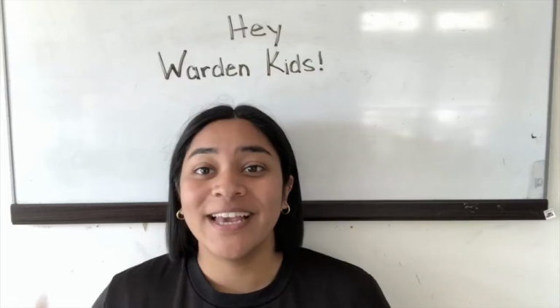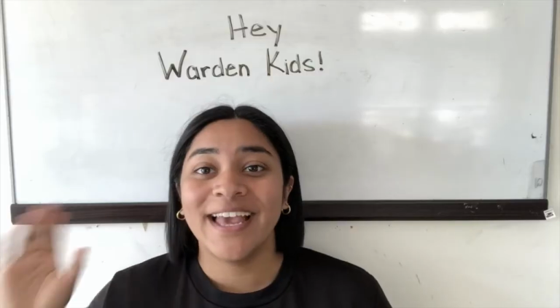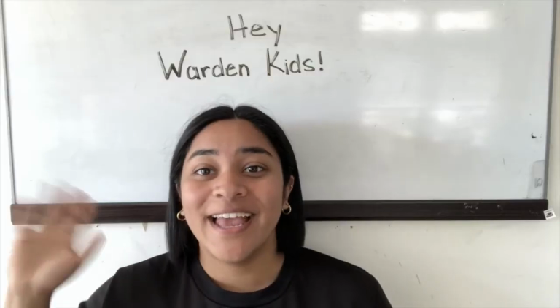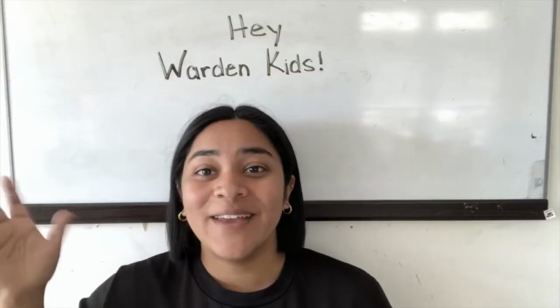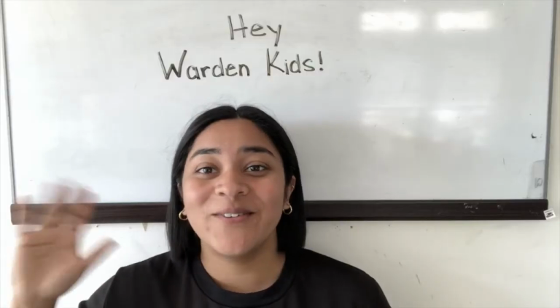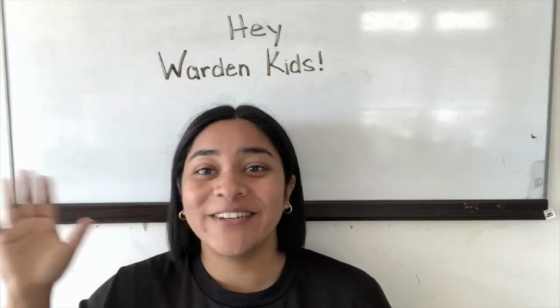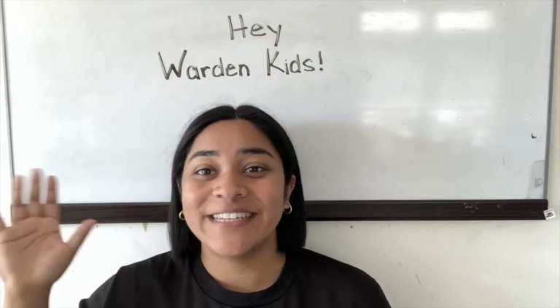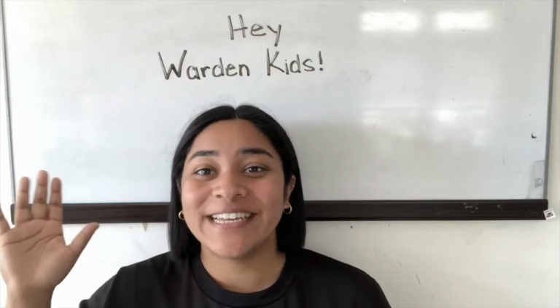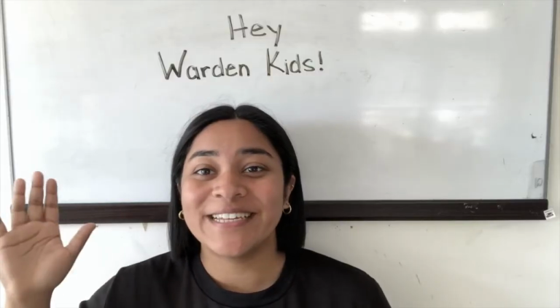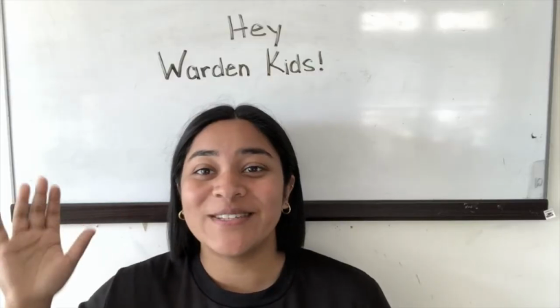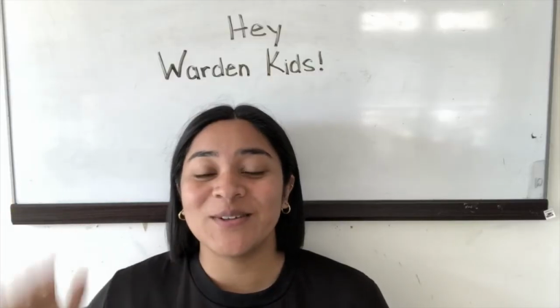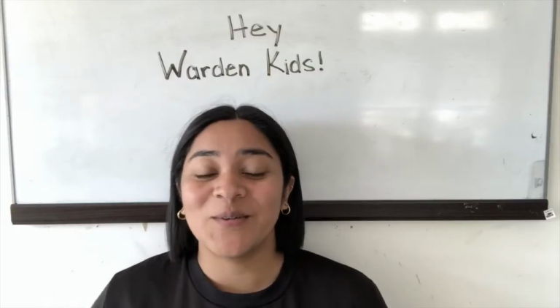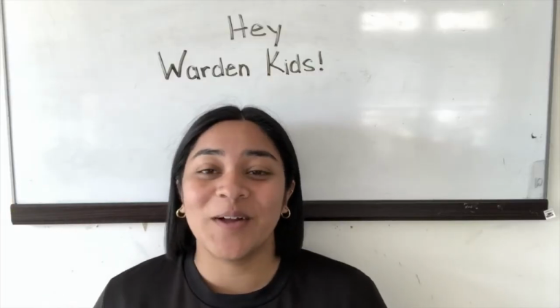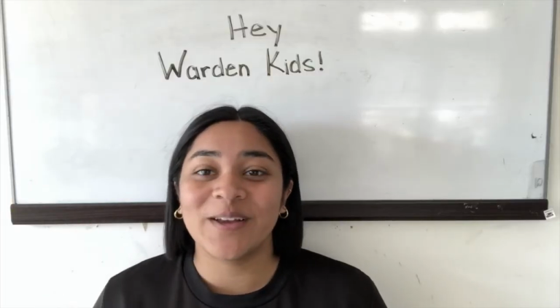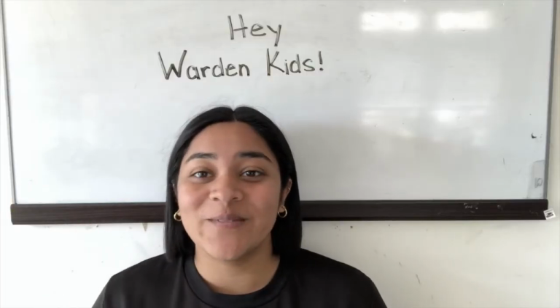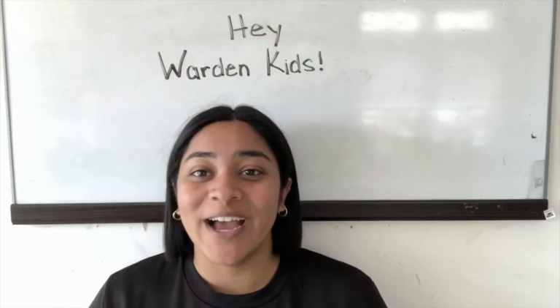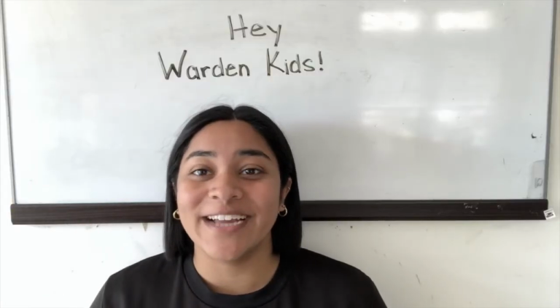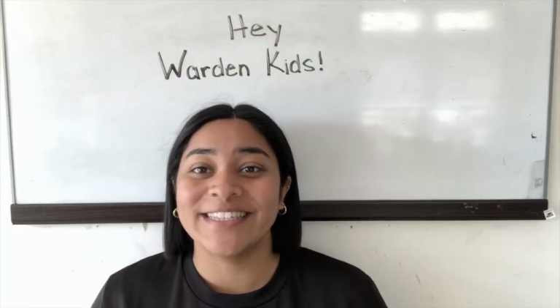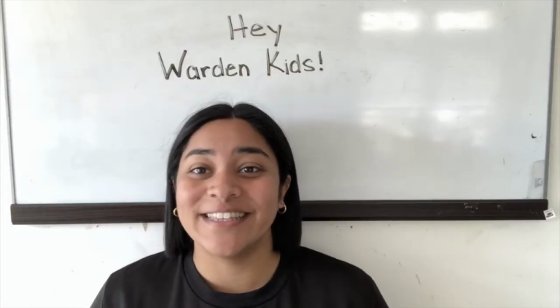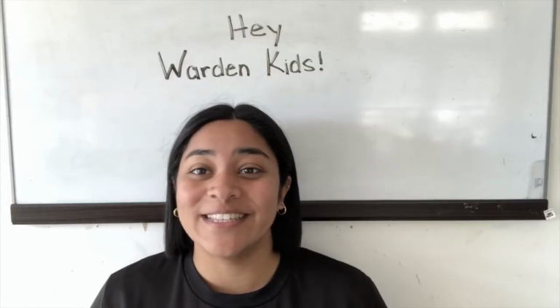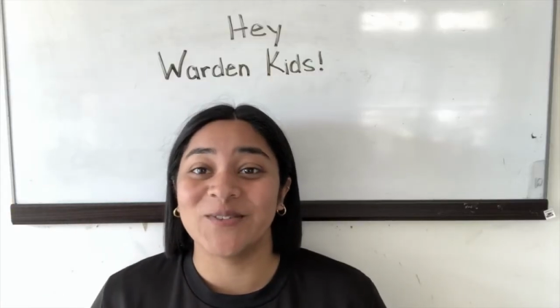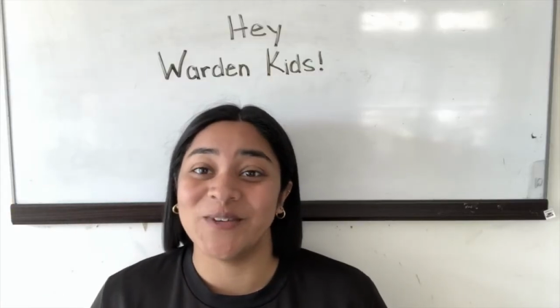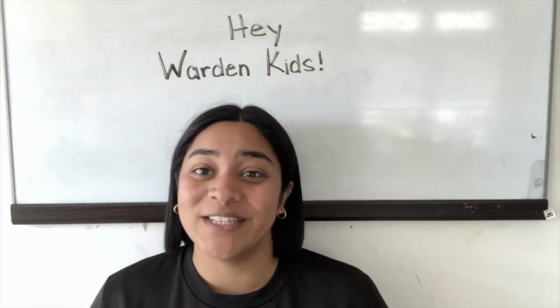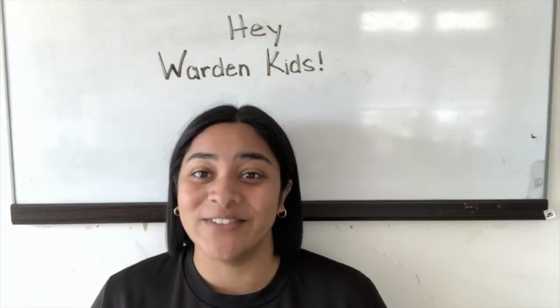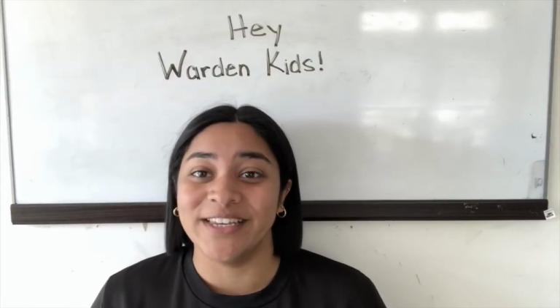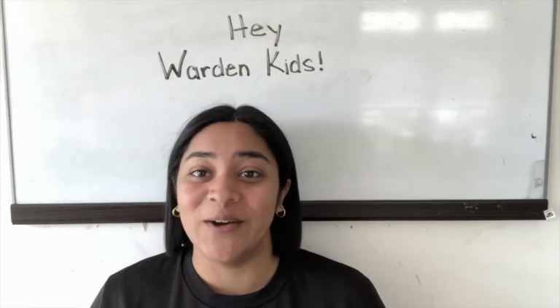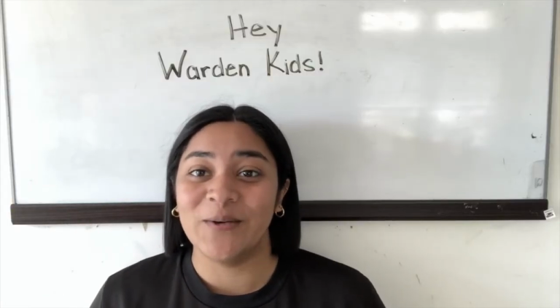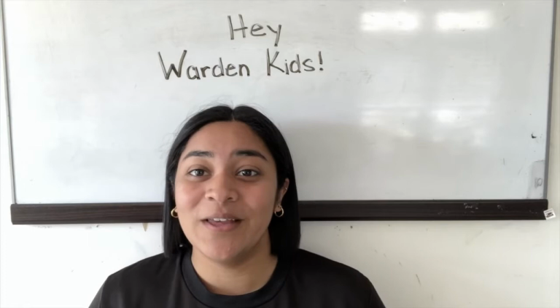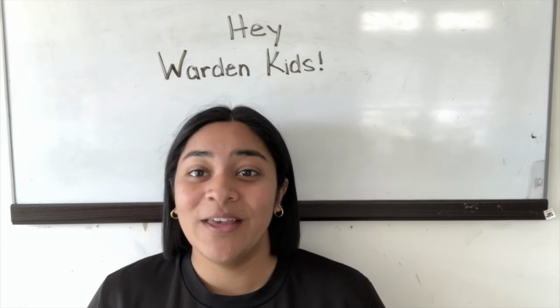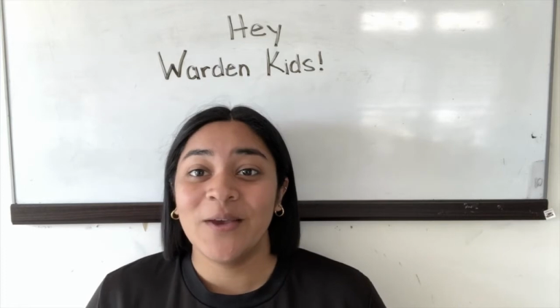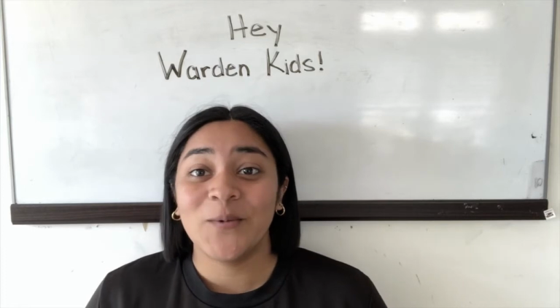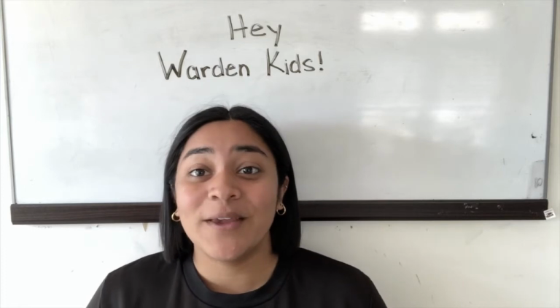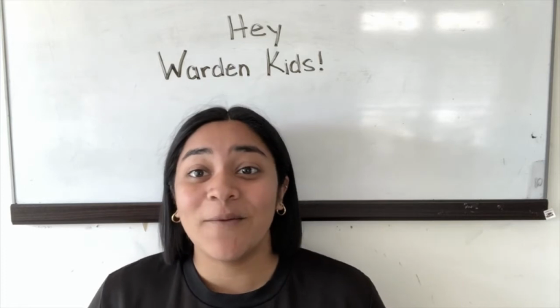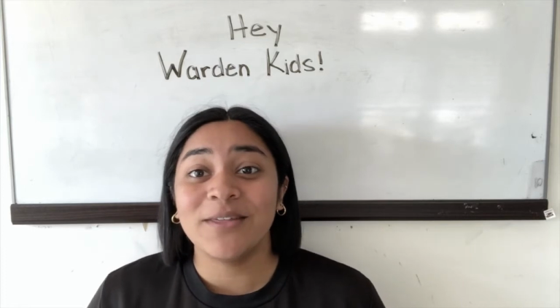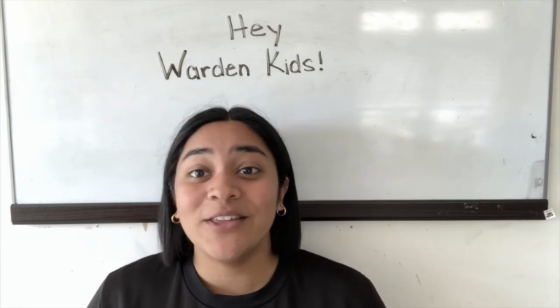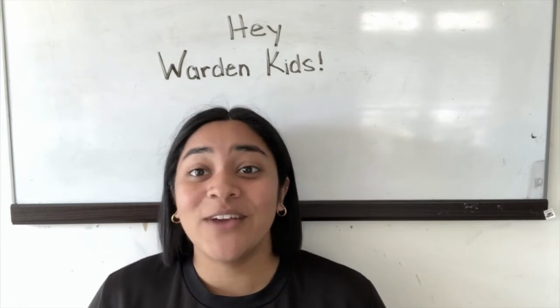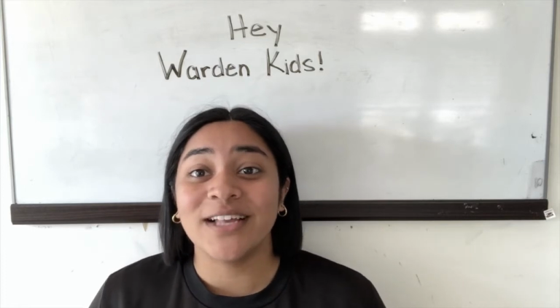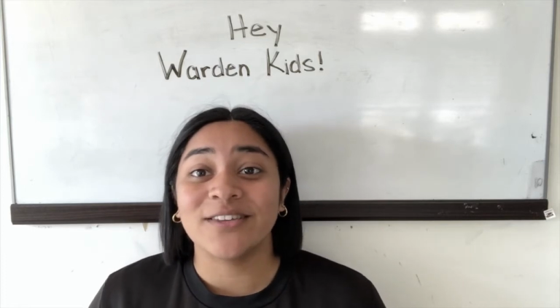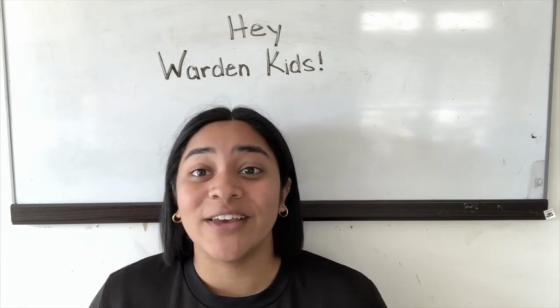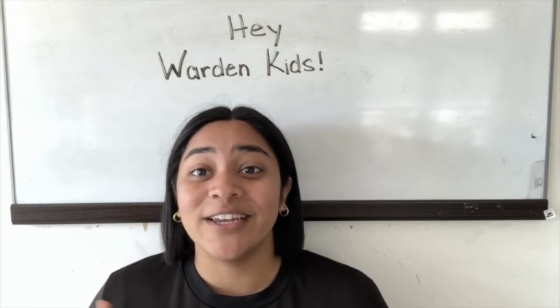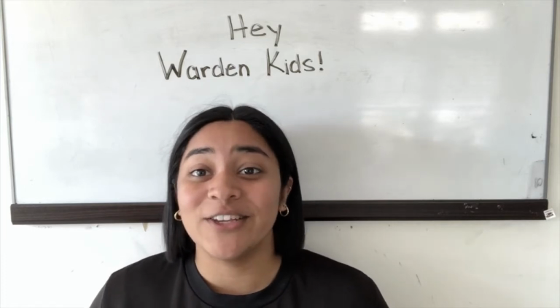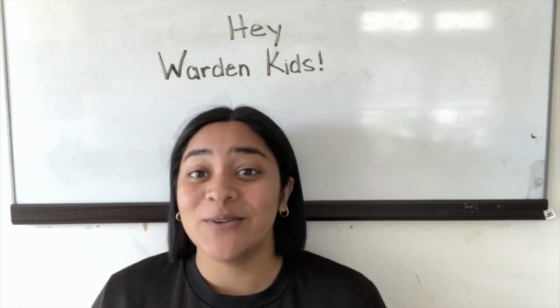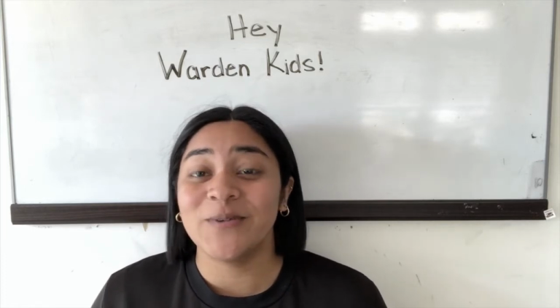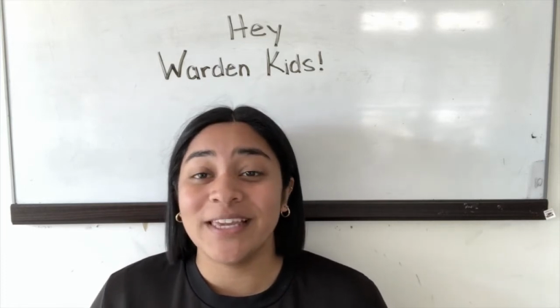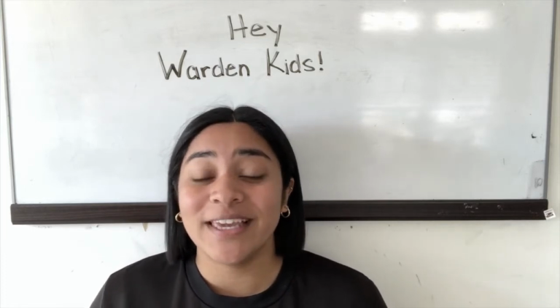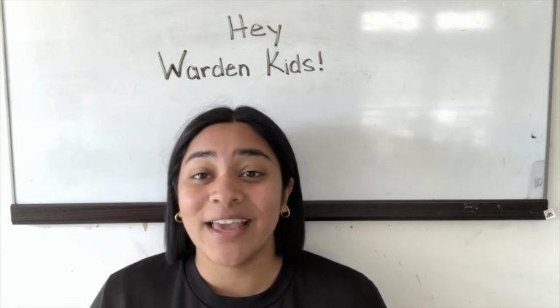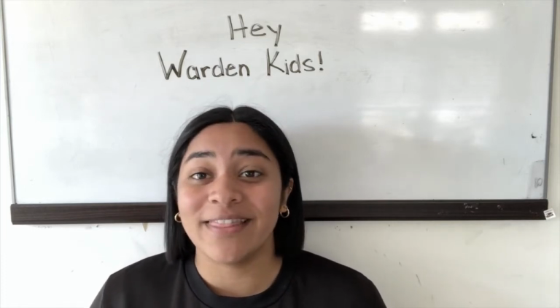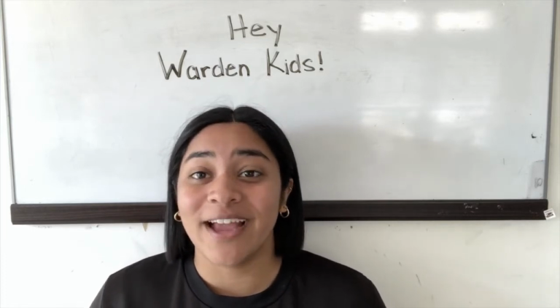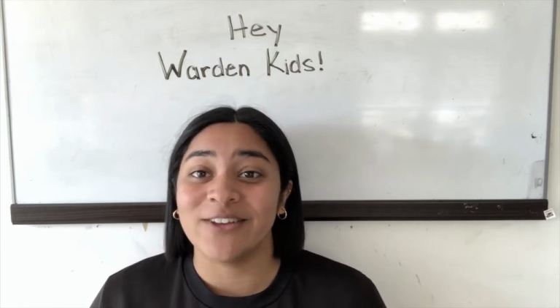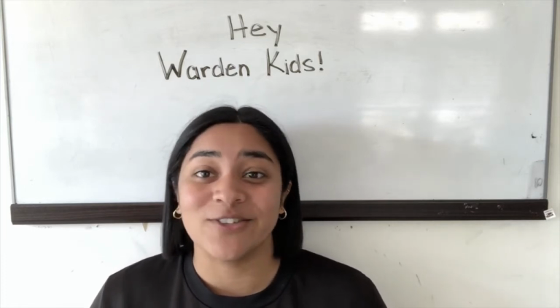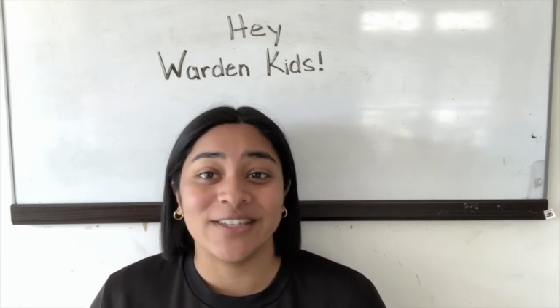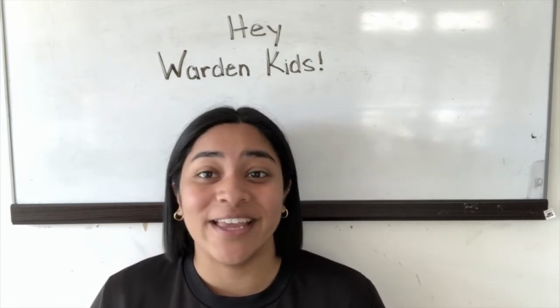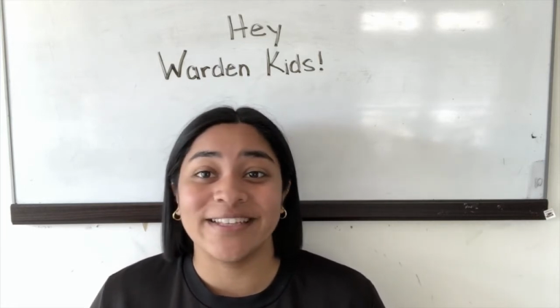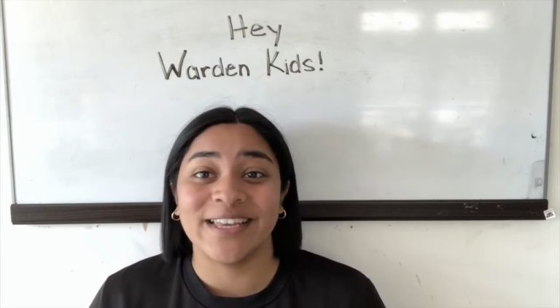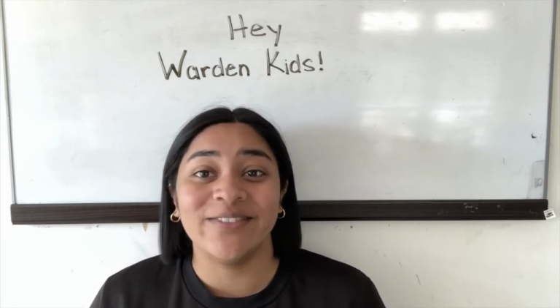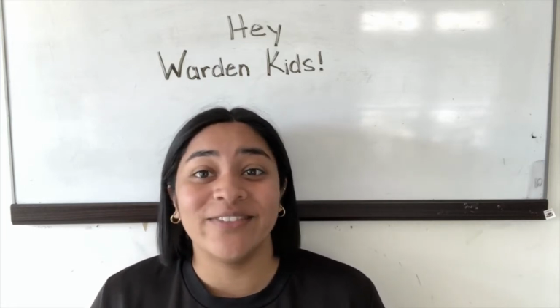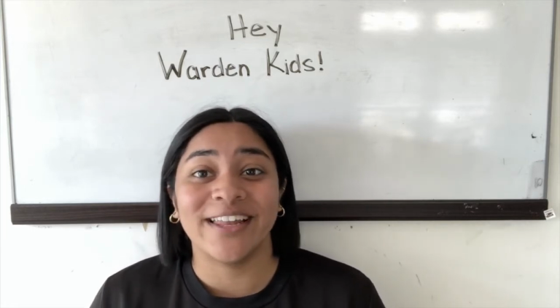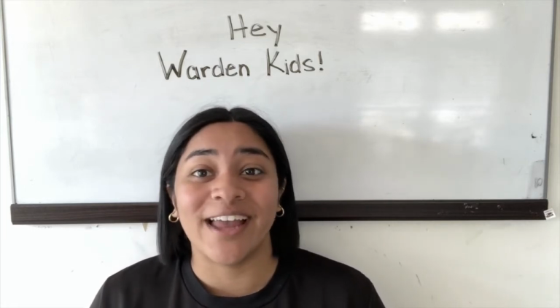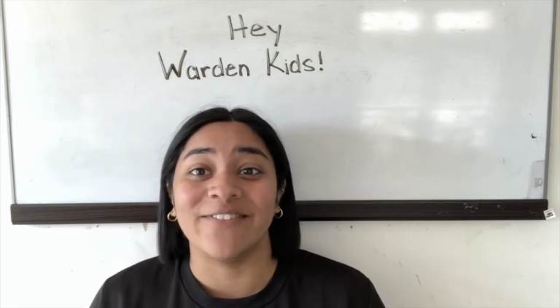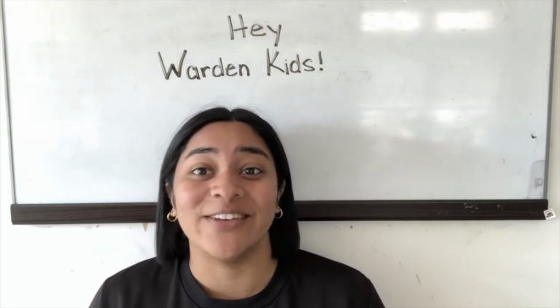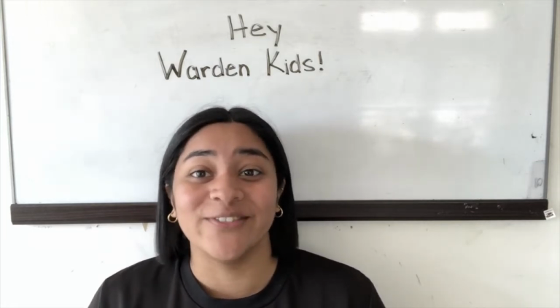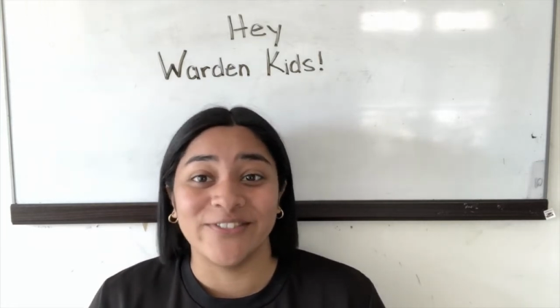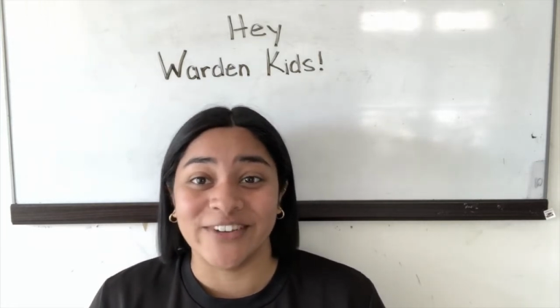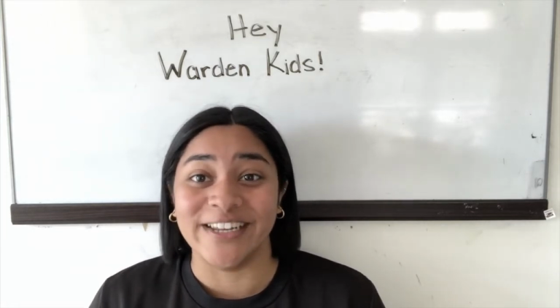Hey Warden kids, welcome back to this week's video. We hope that you guys have had a good week and that you're staying safe and having fun.